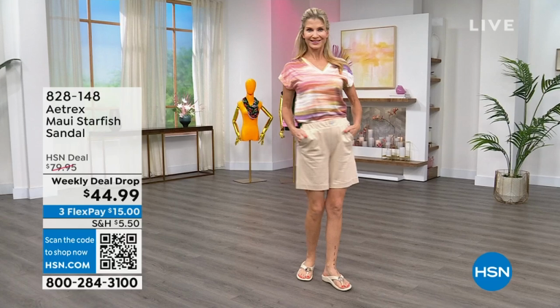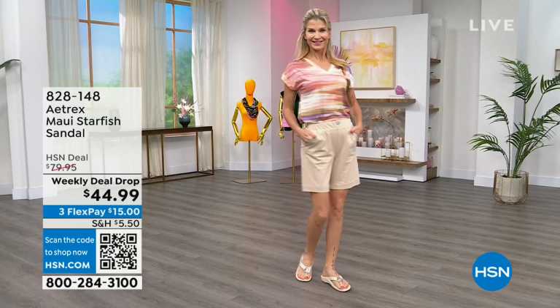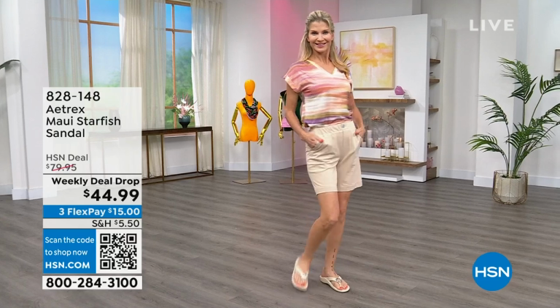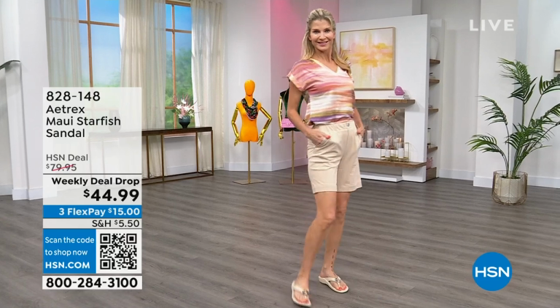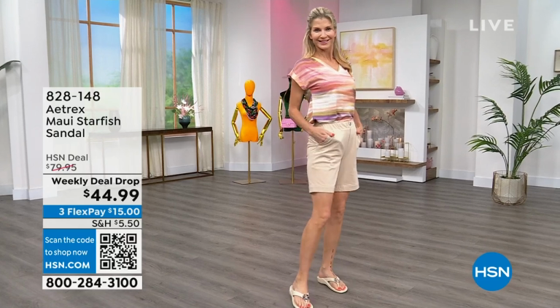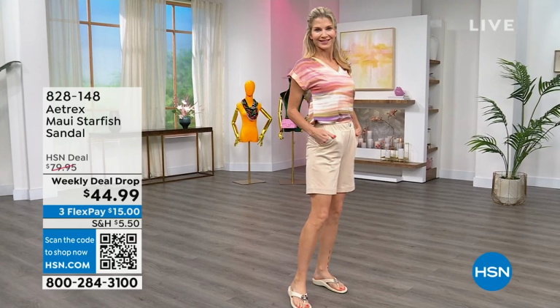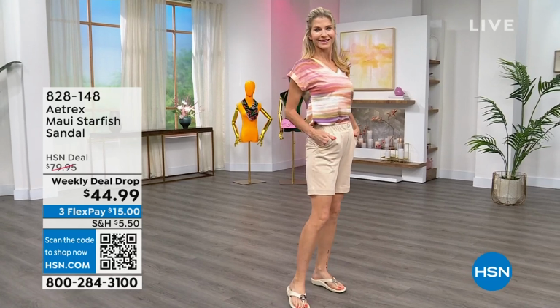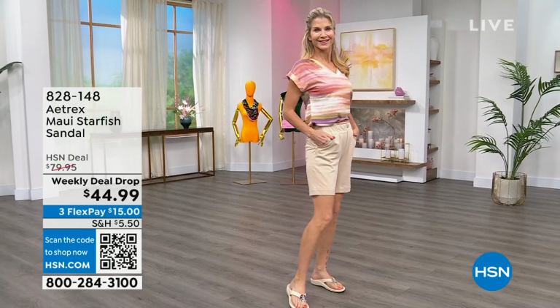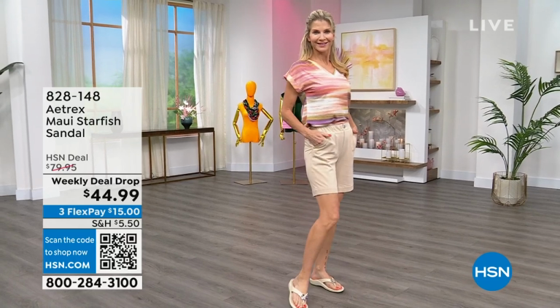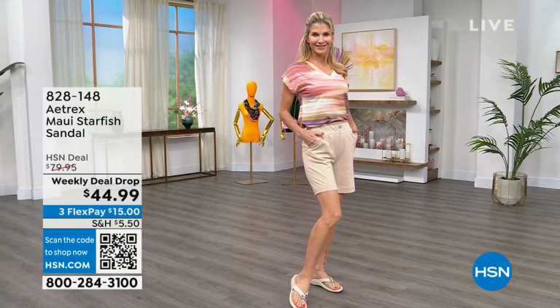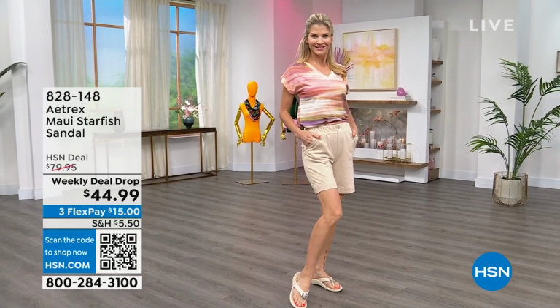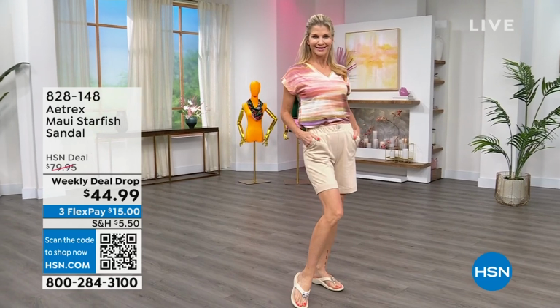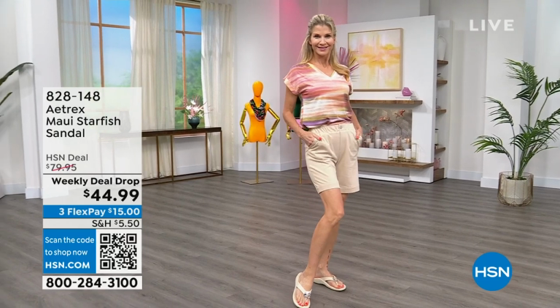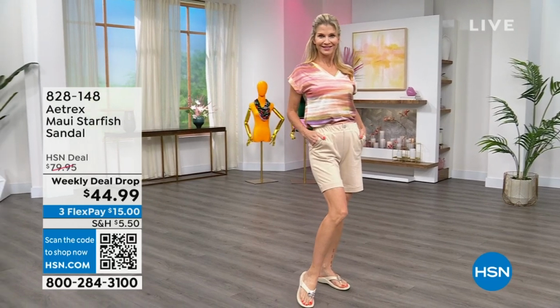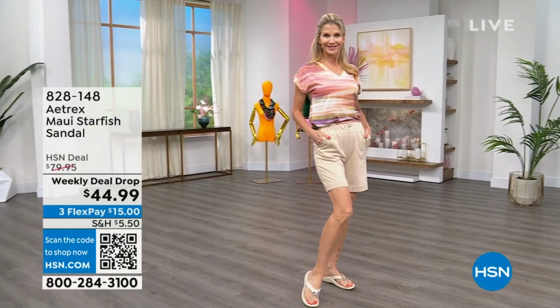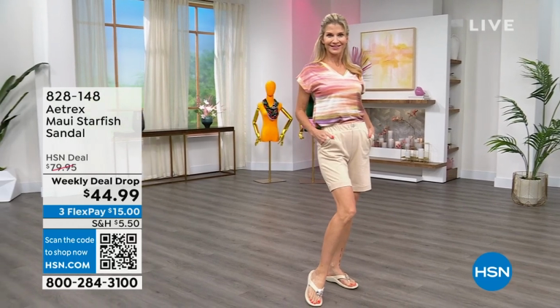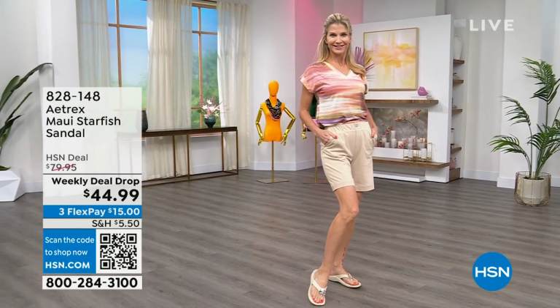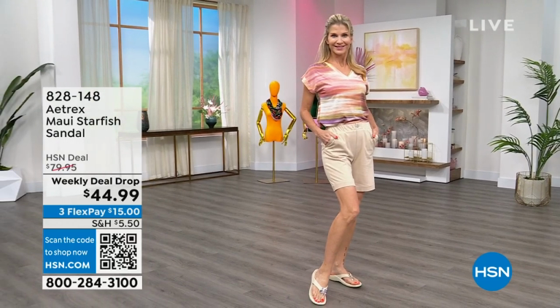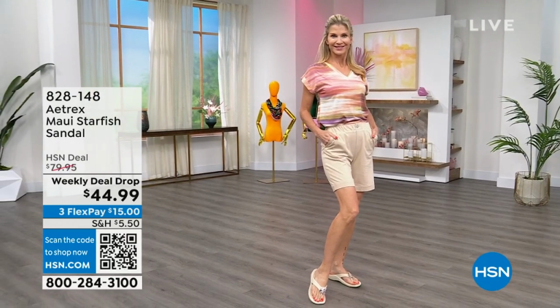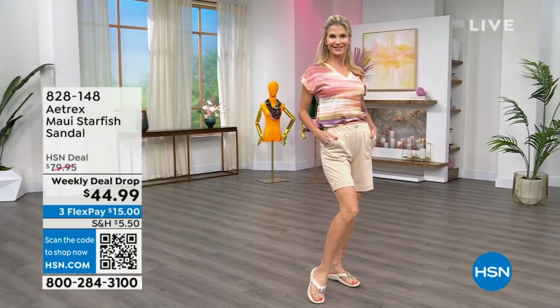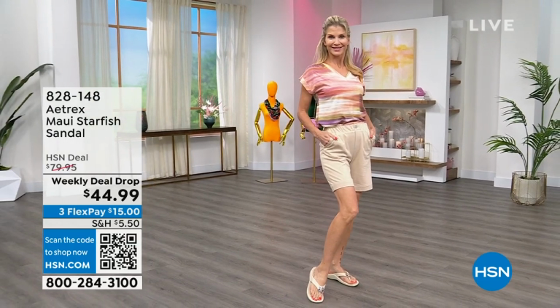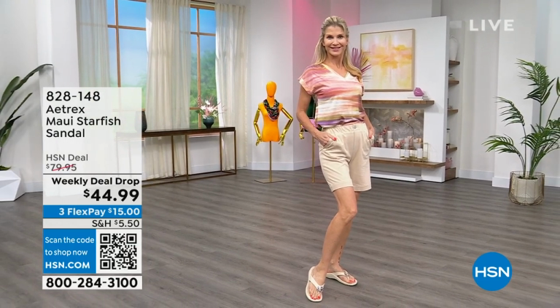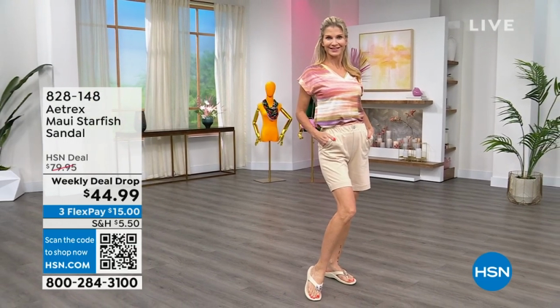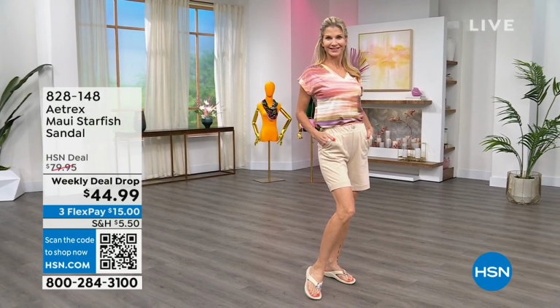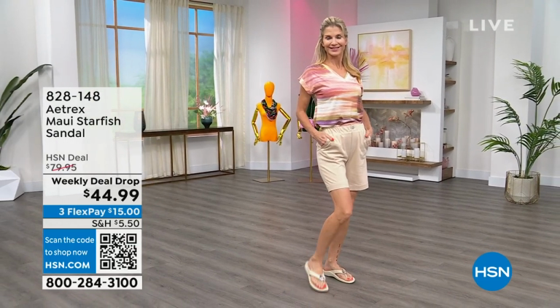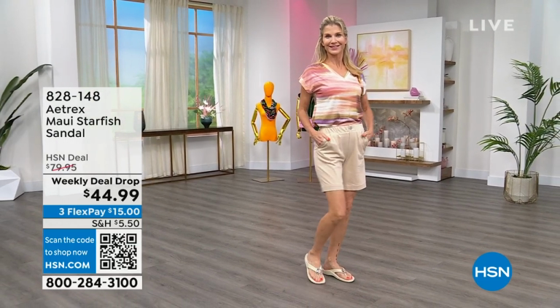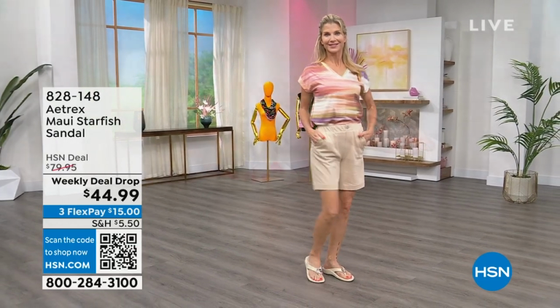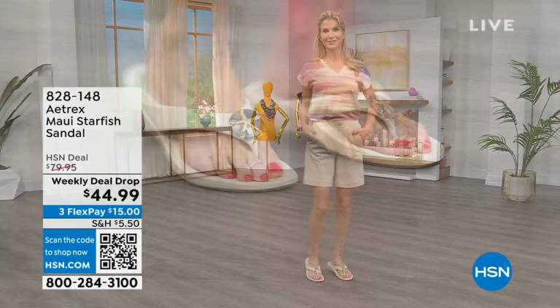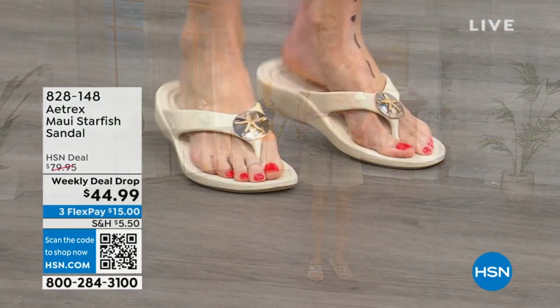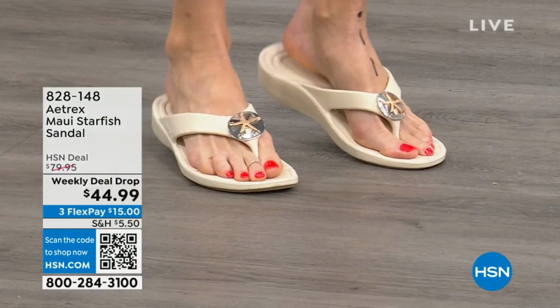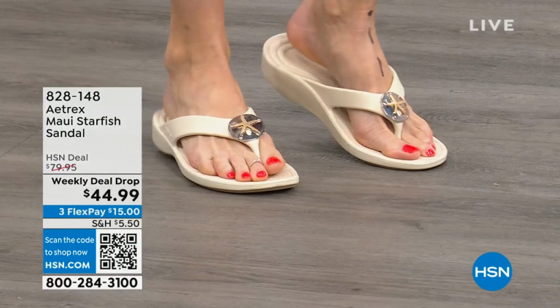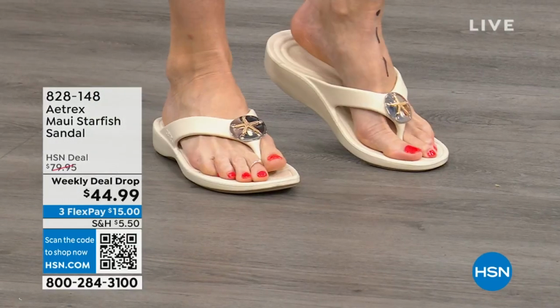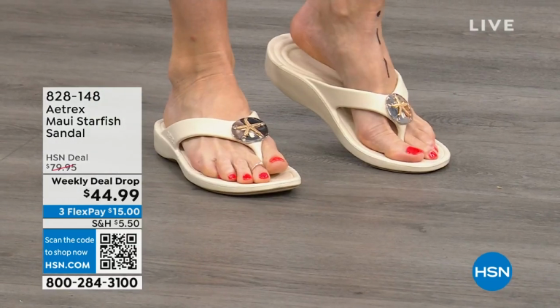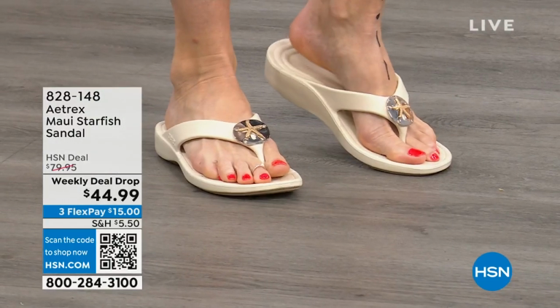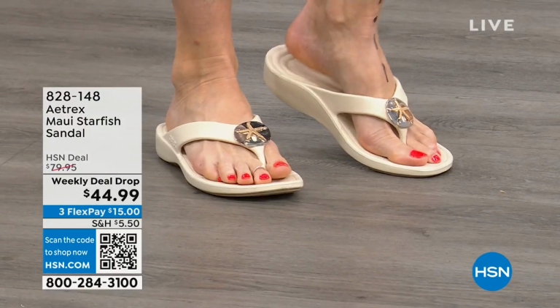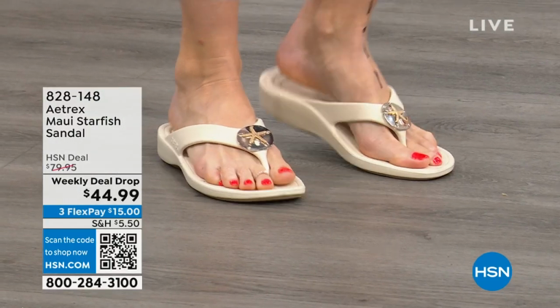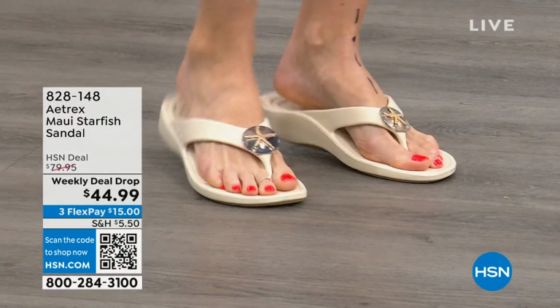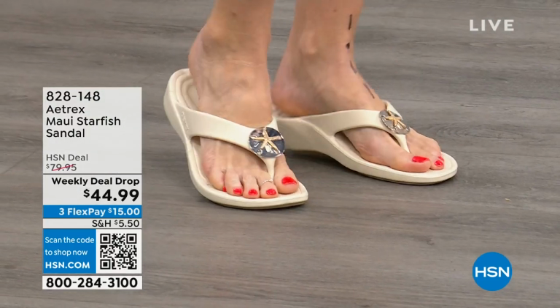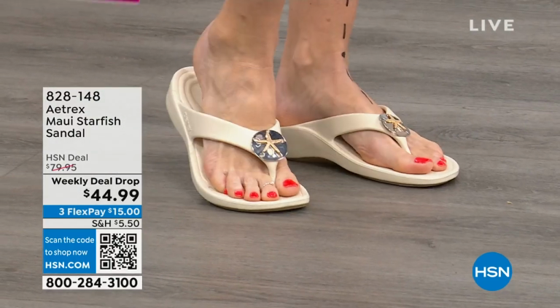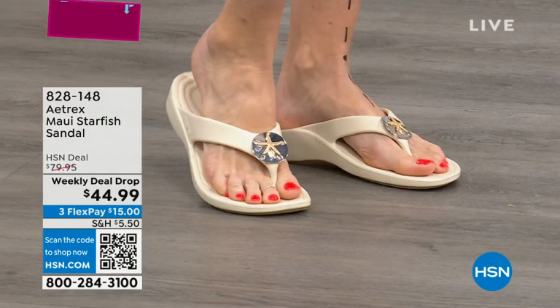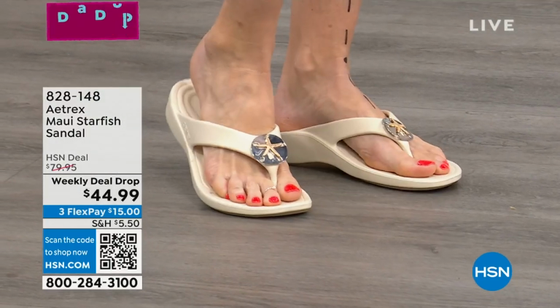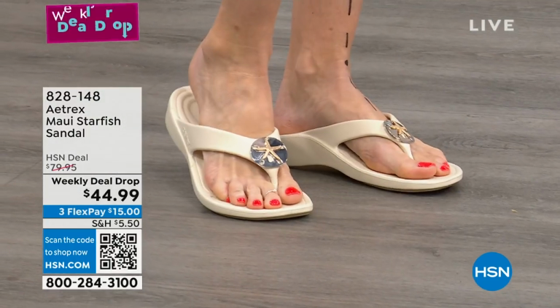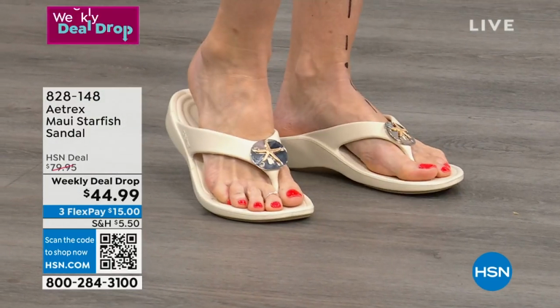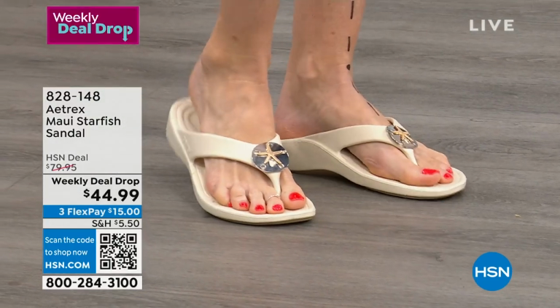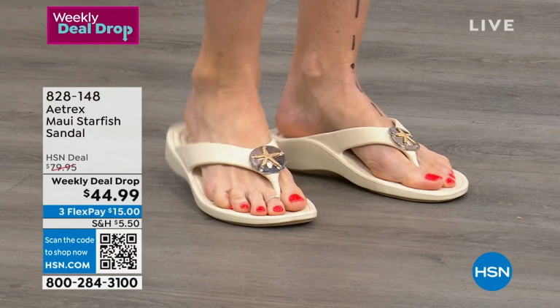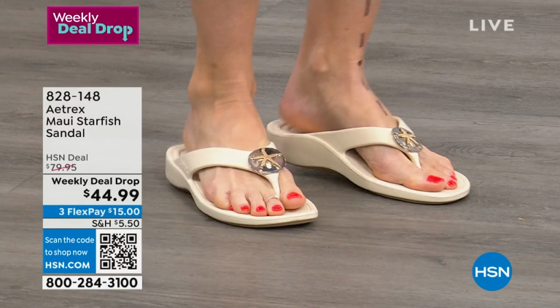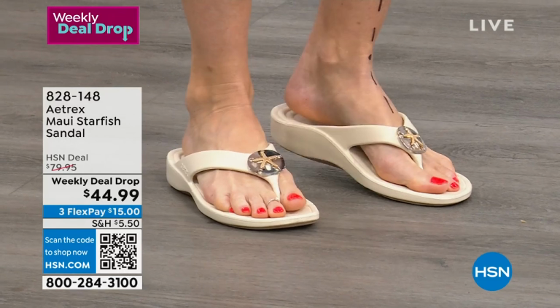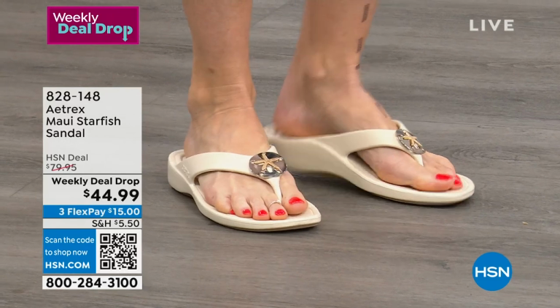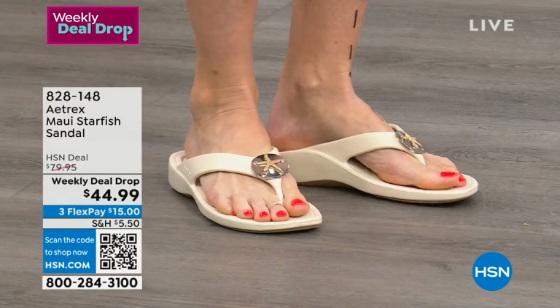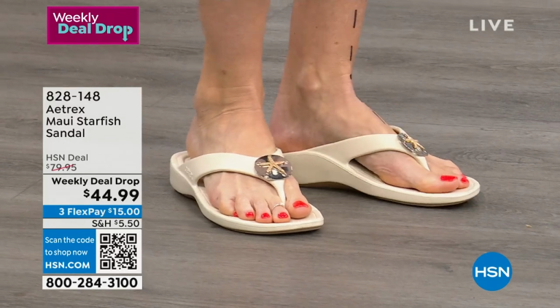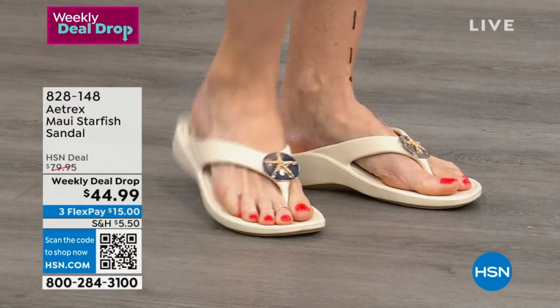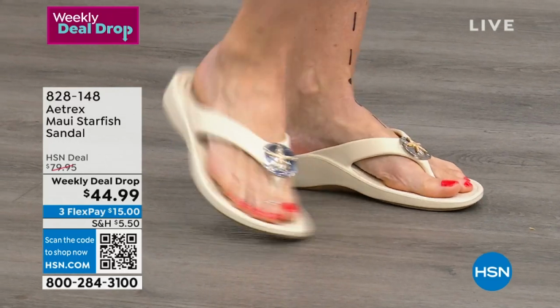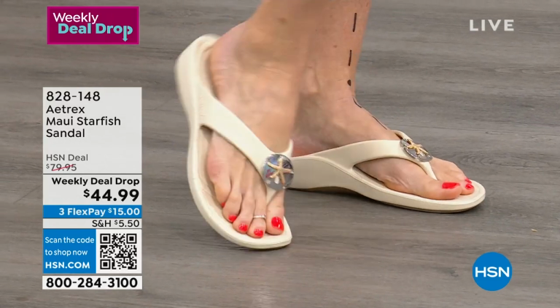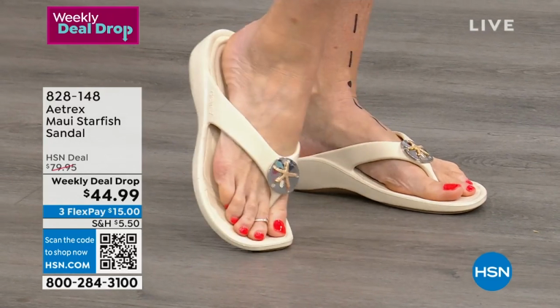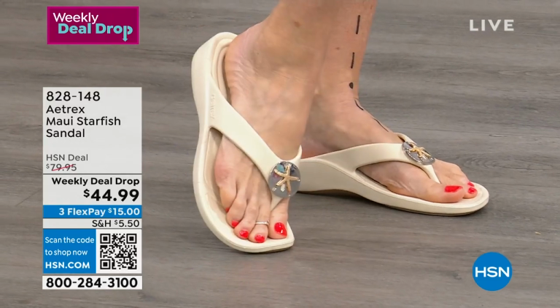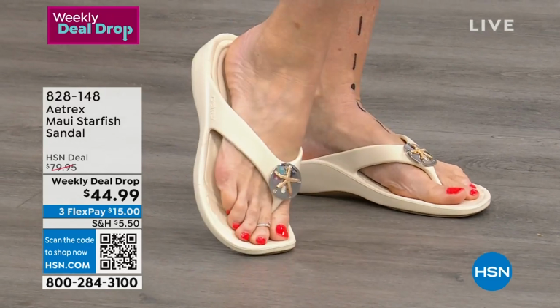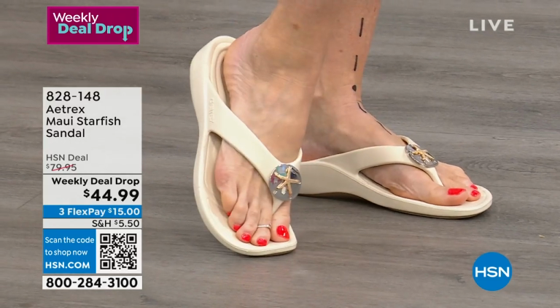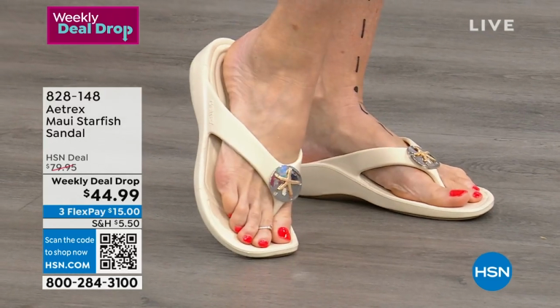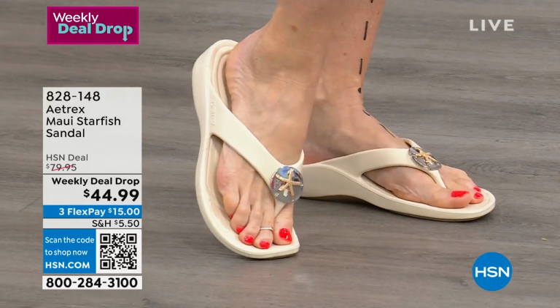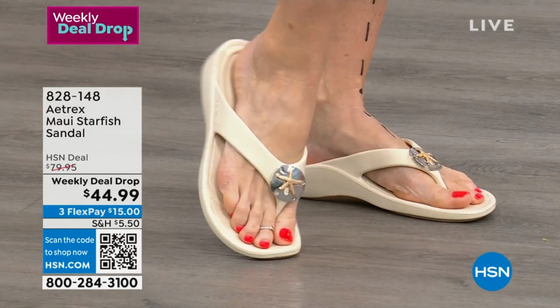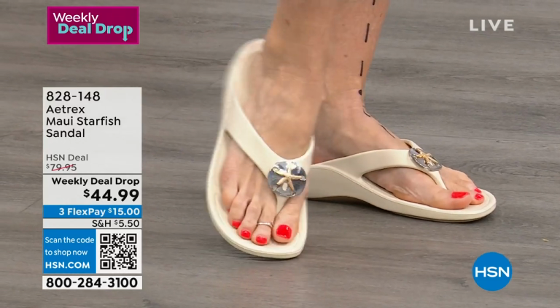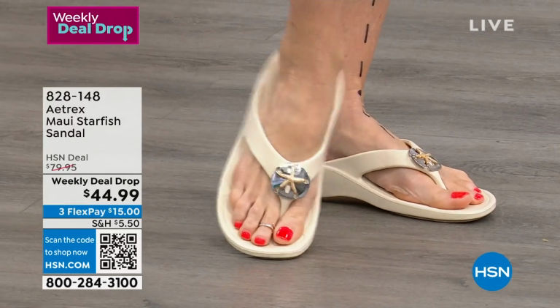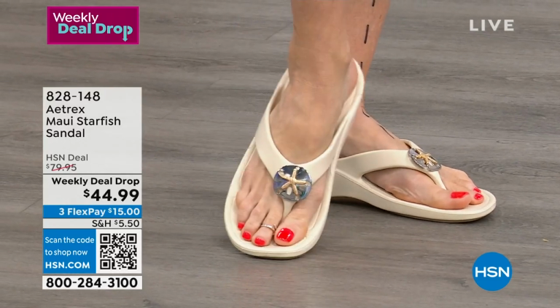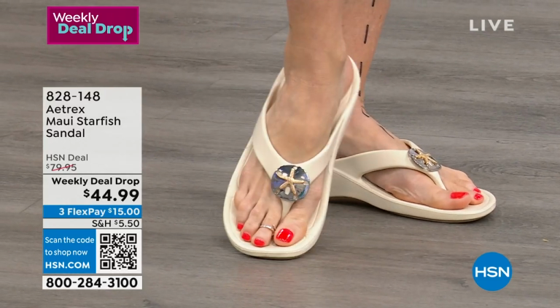Deal drop. So Cara is showing this to you right now. By the way, Cara is an 8 — she's normally wearing an 8. It is all about Aetrex.